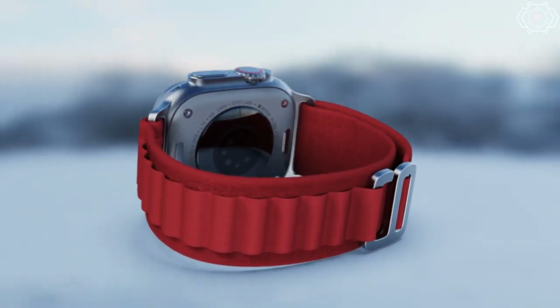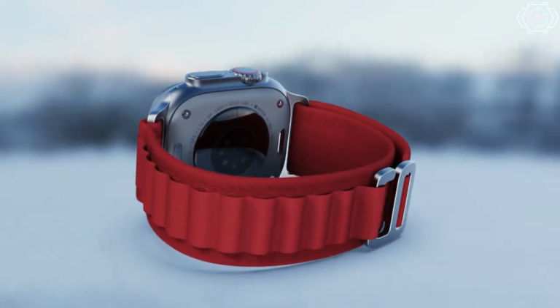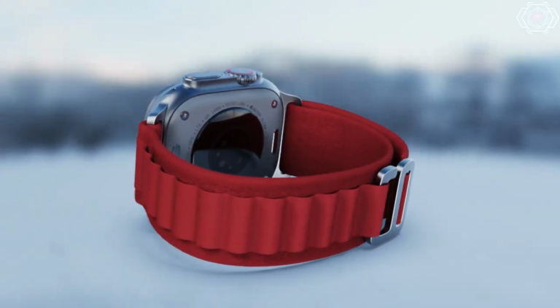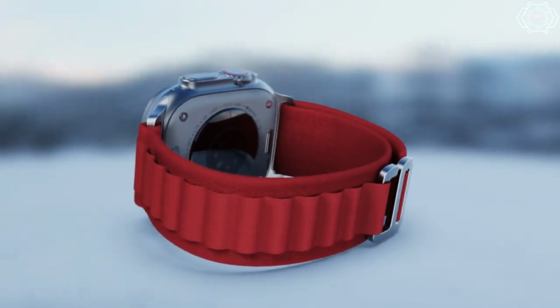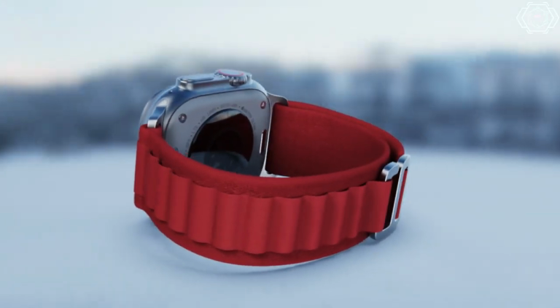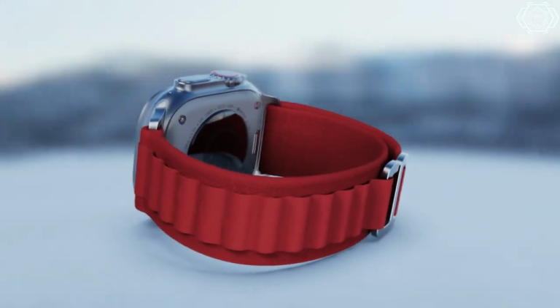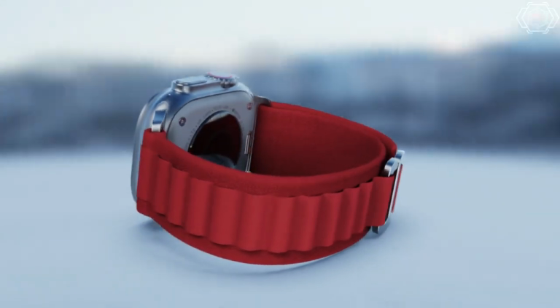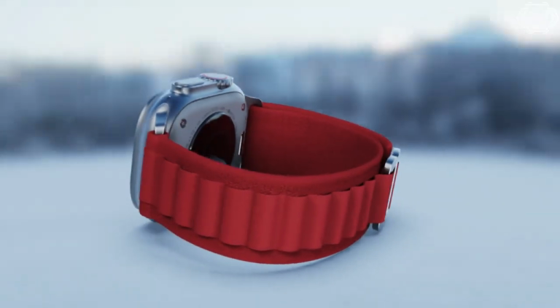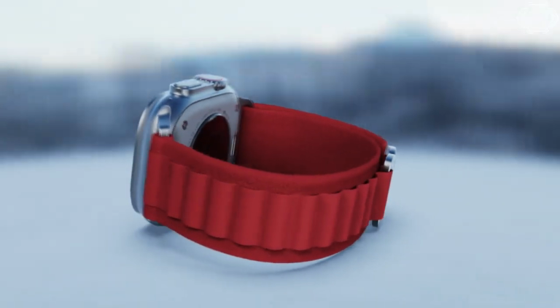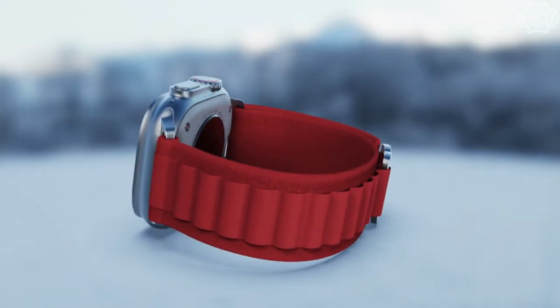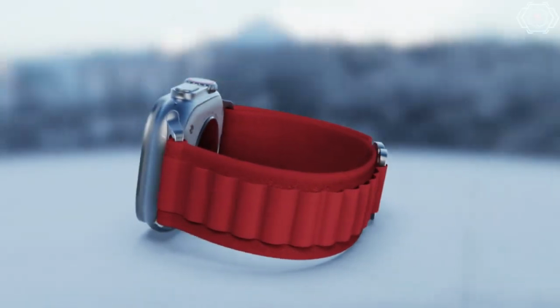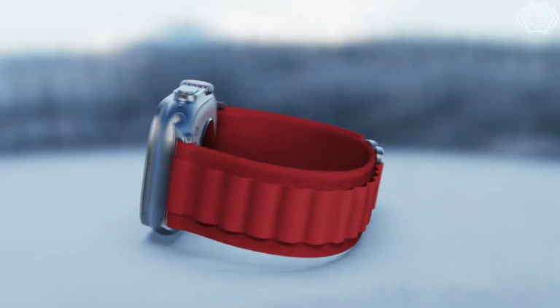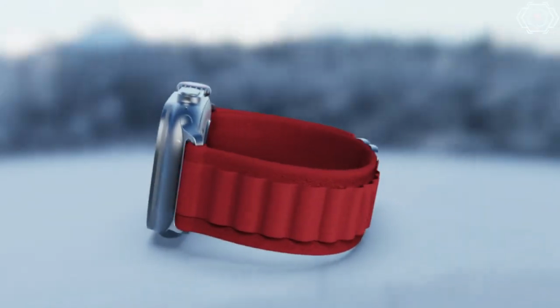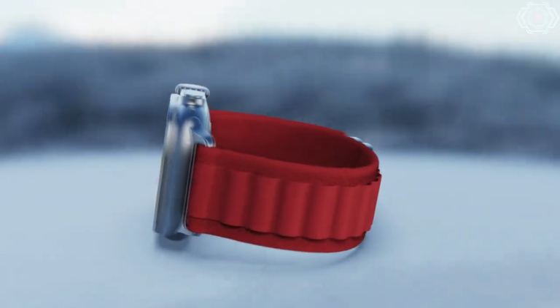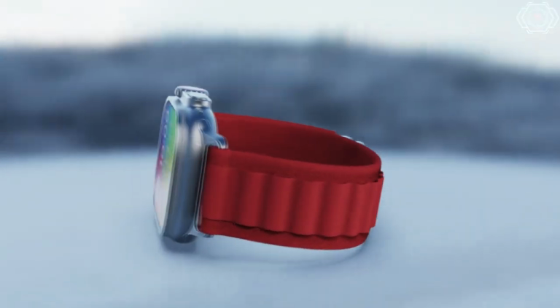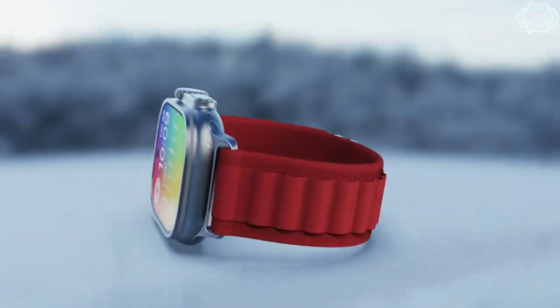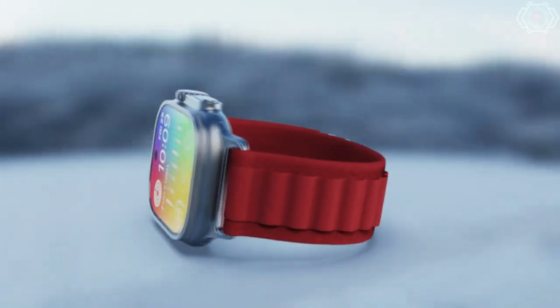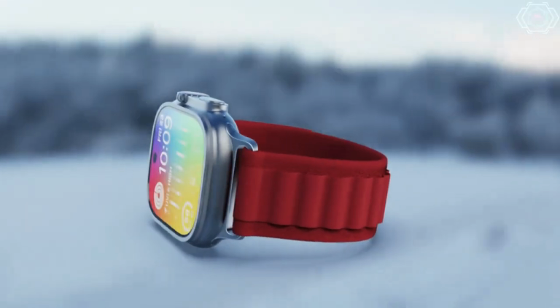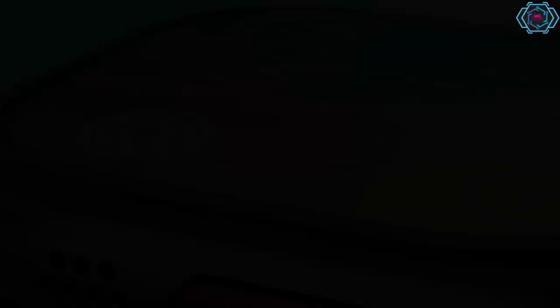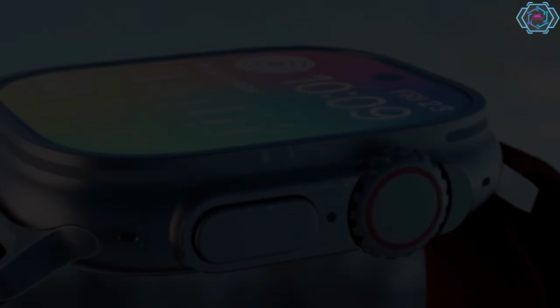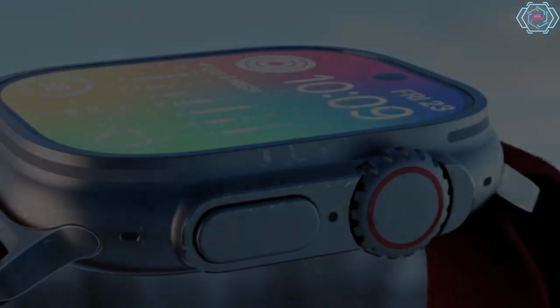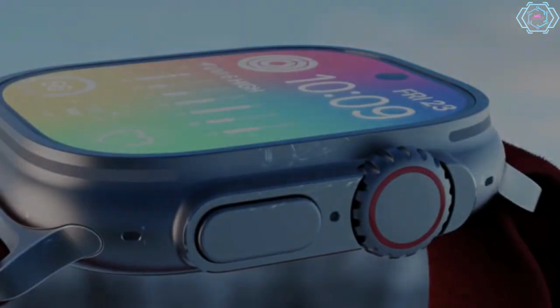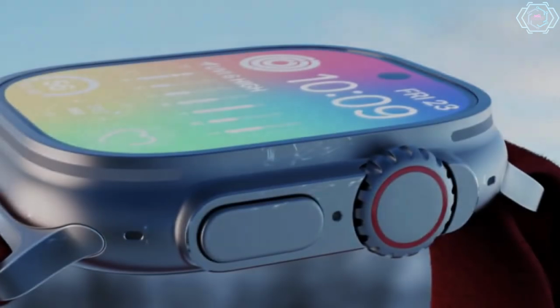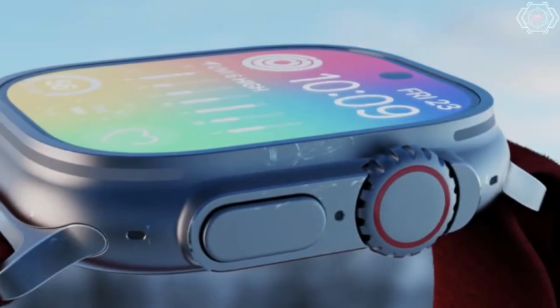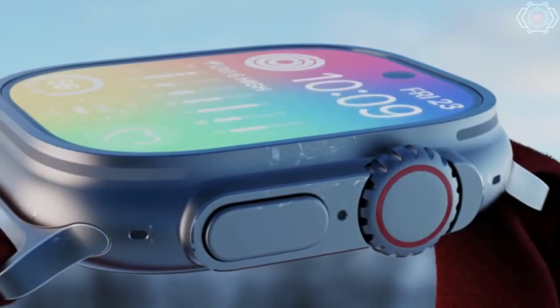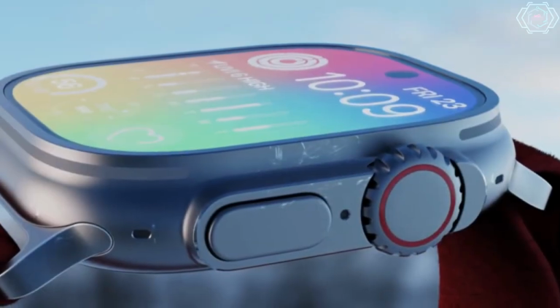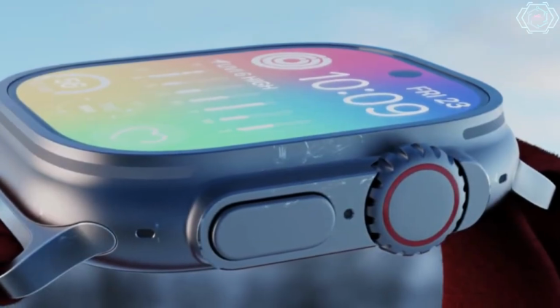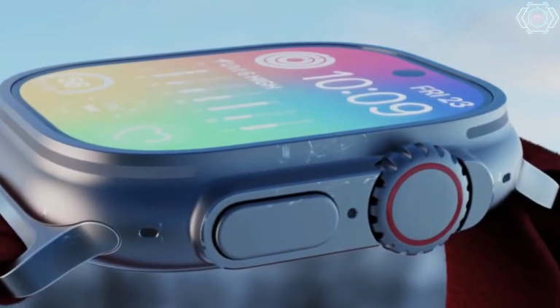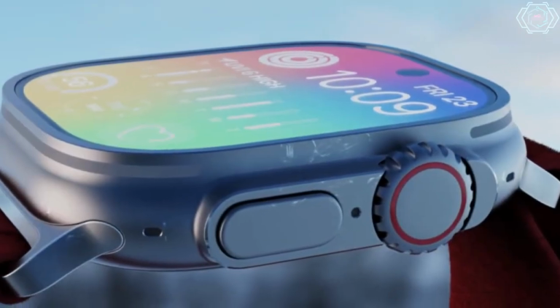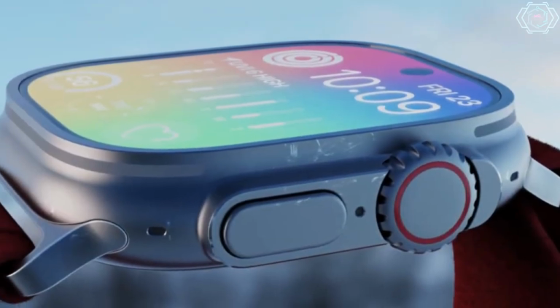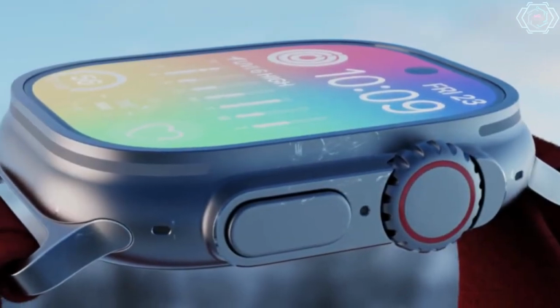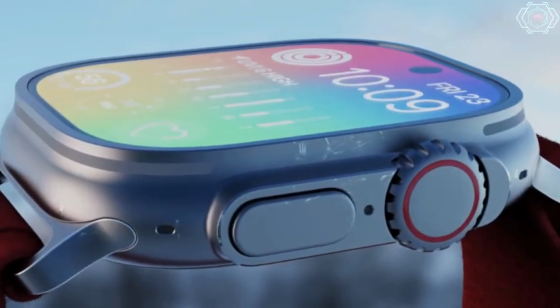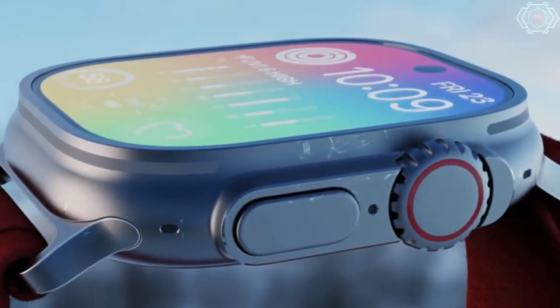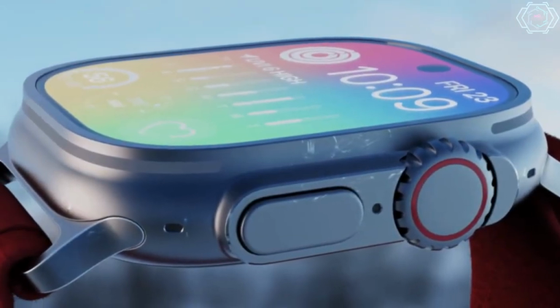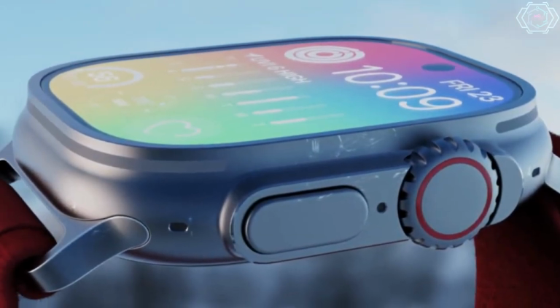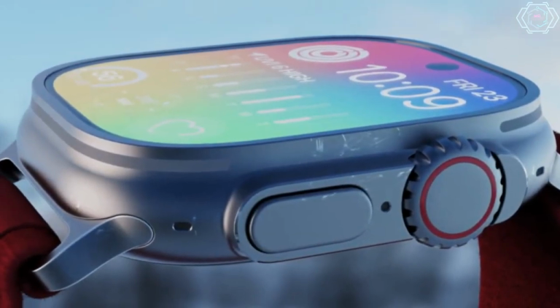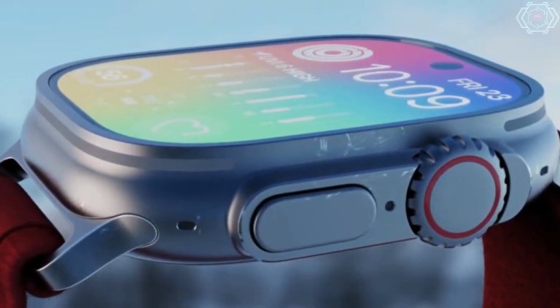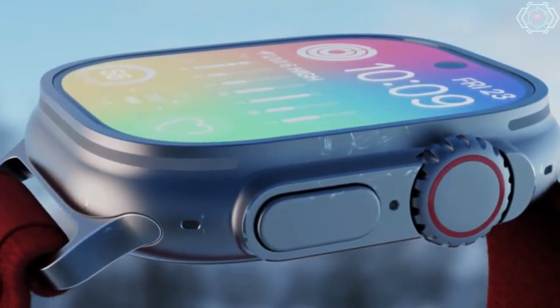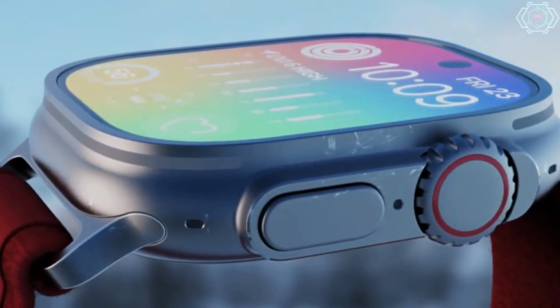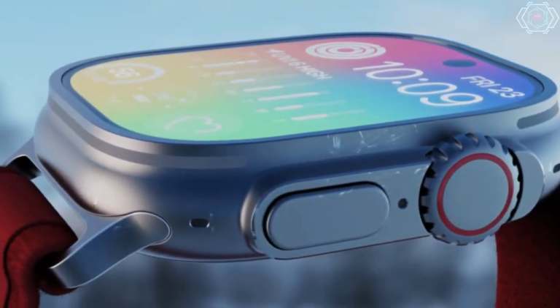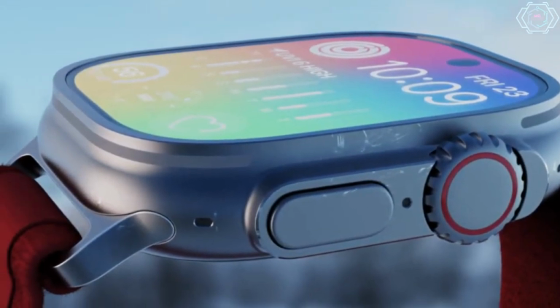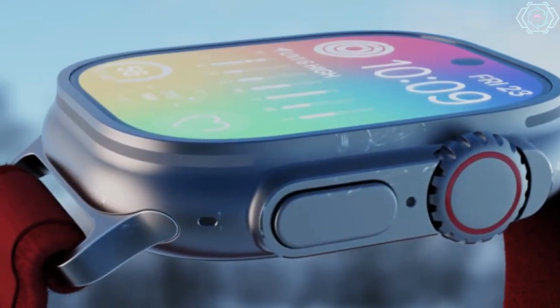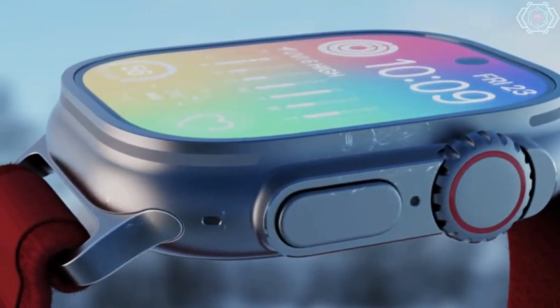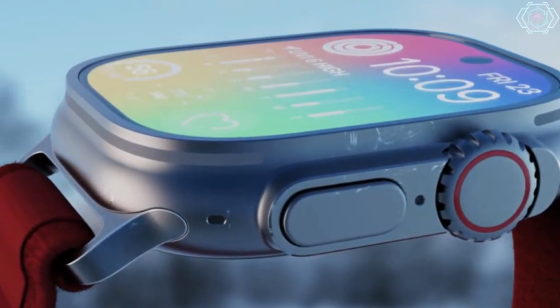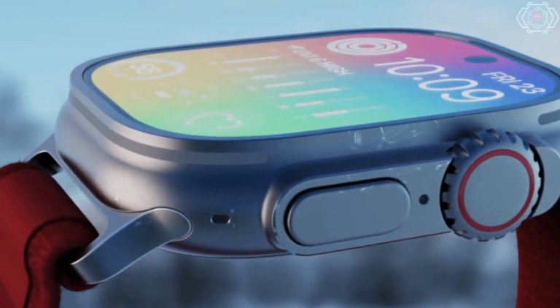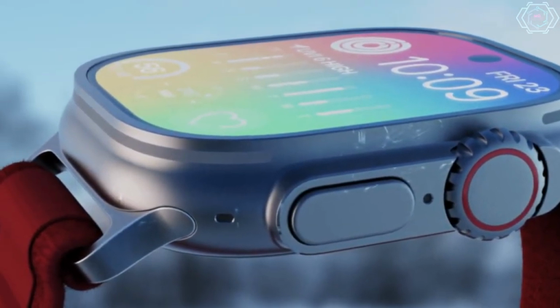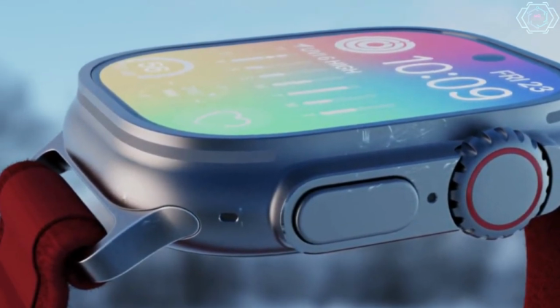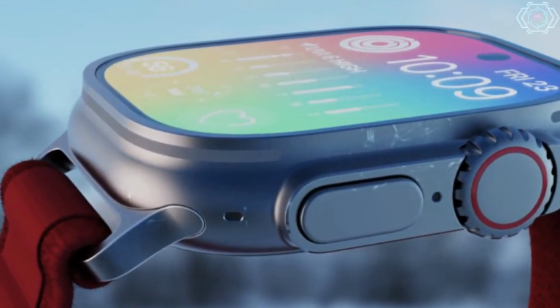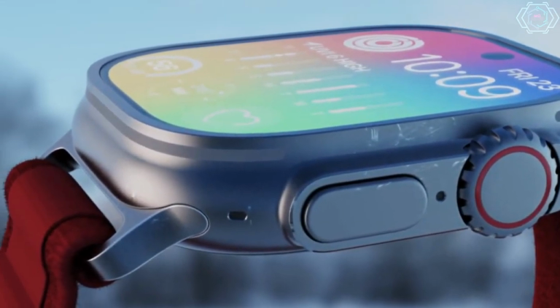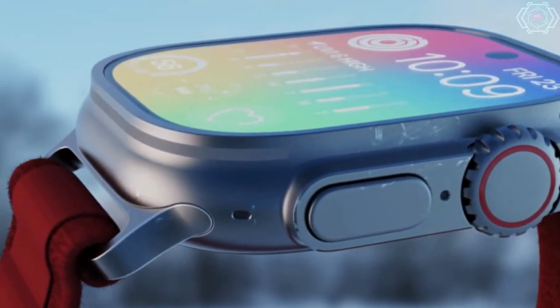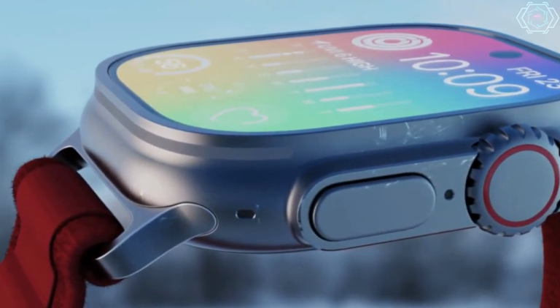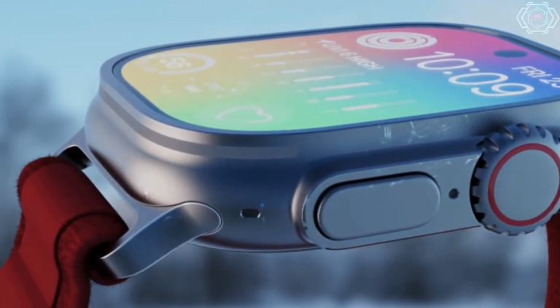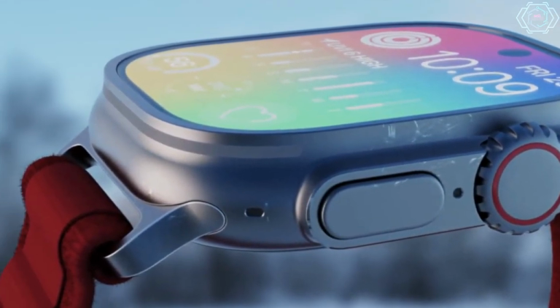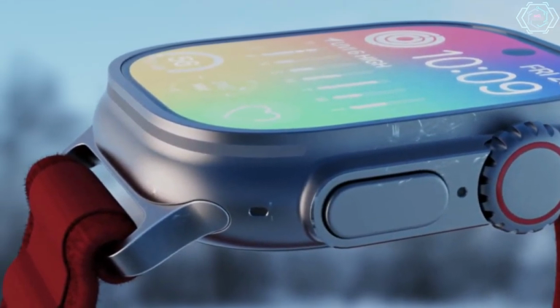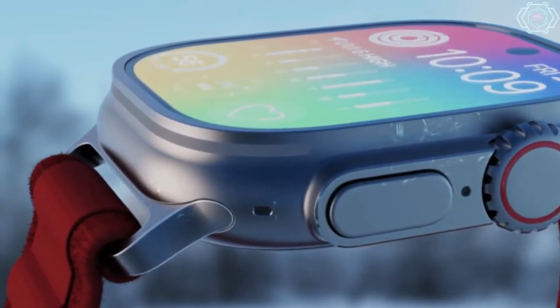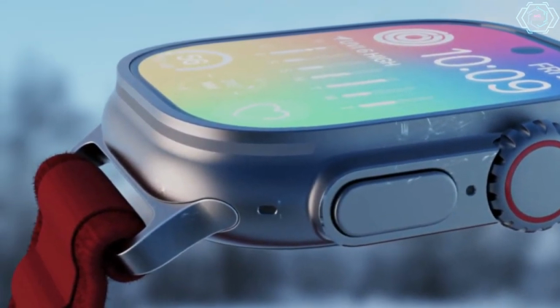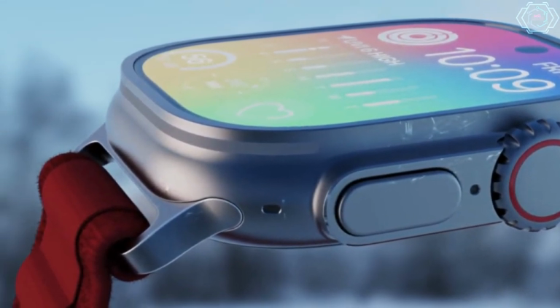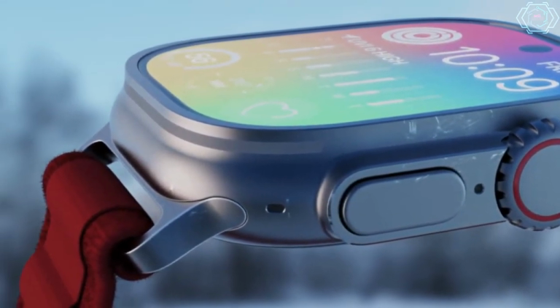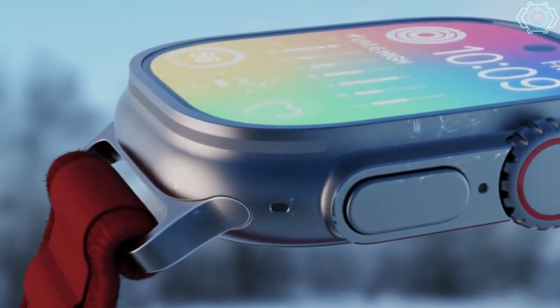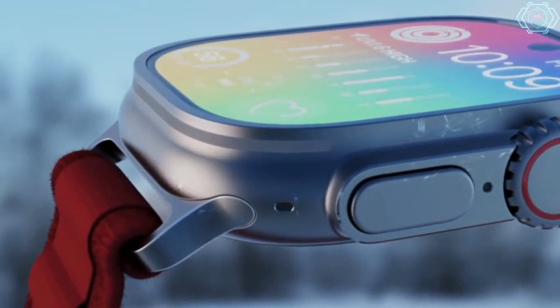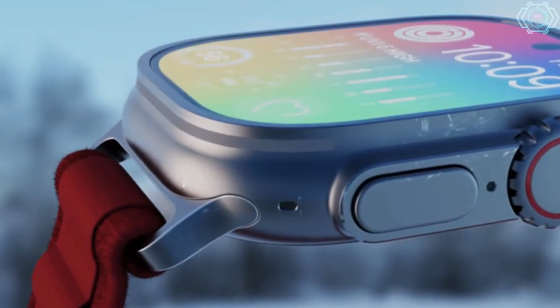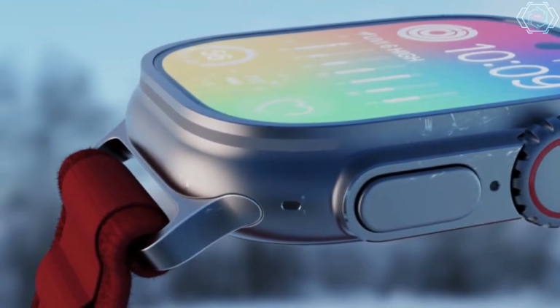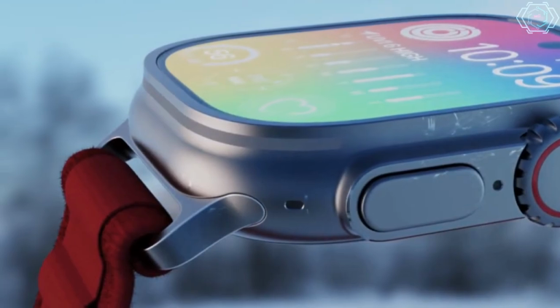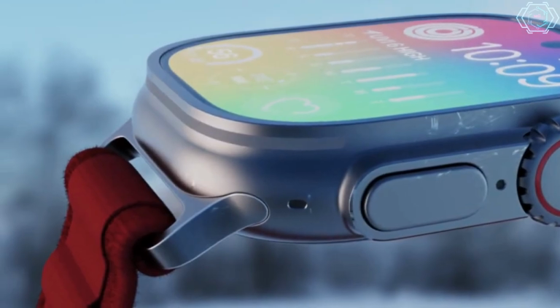You will get a lot of customization options, but this is just a concept created by Tecnizo Concept, so have a look at this.